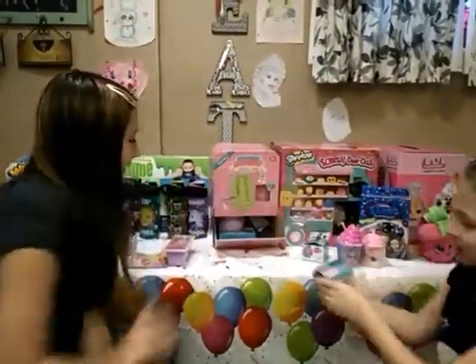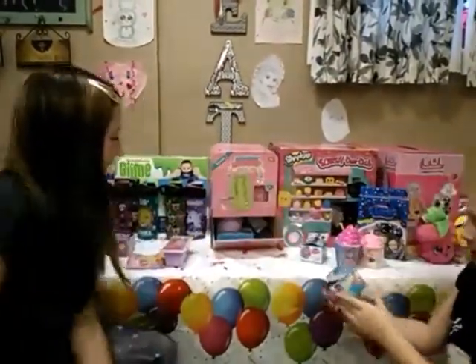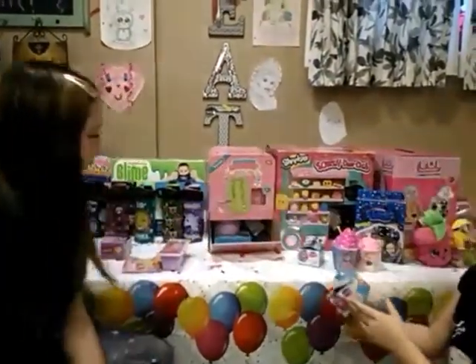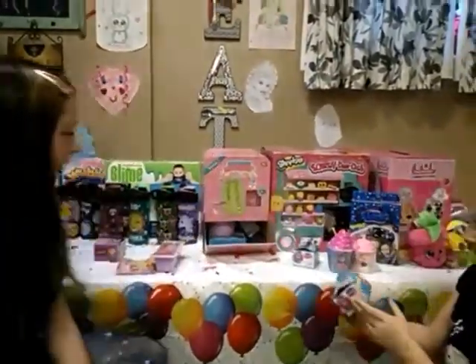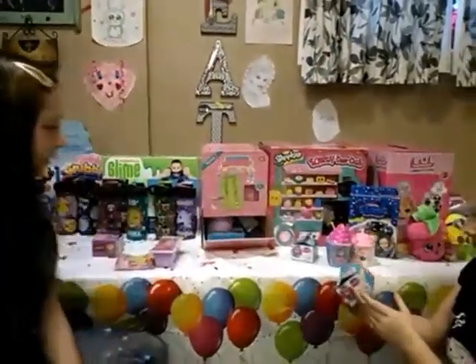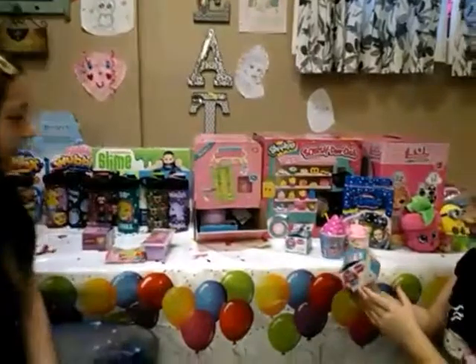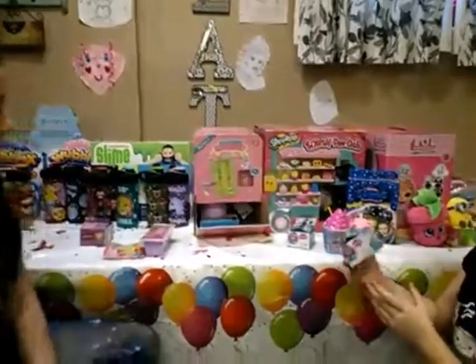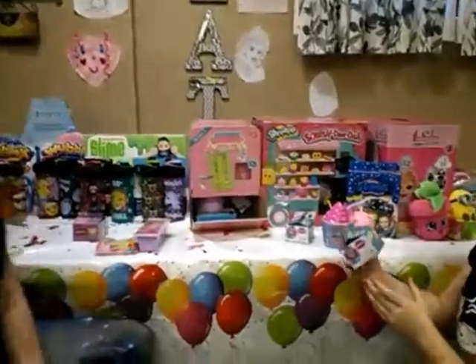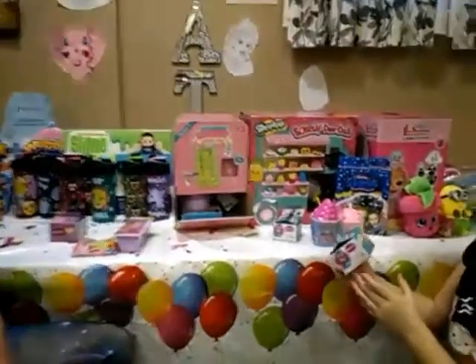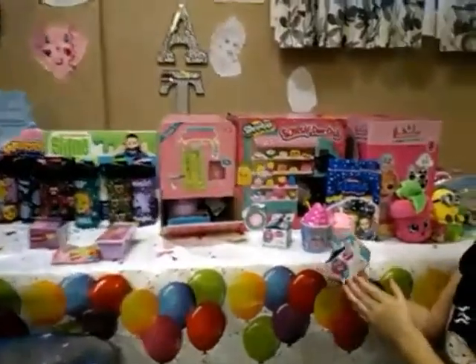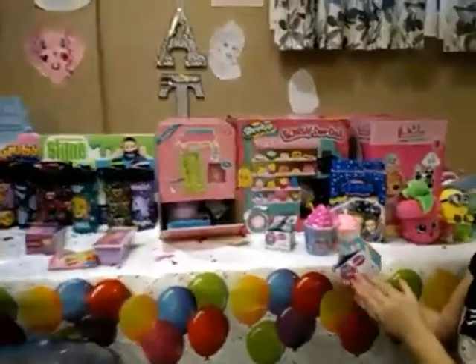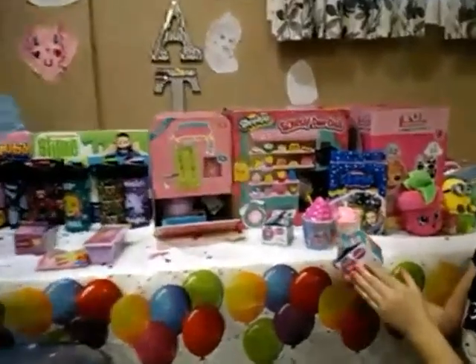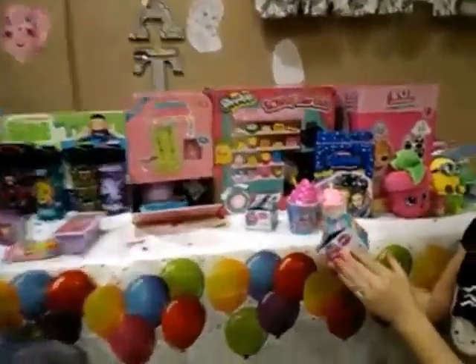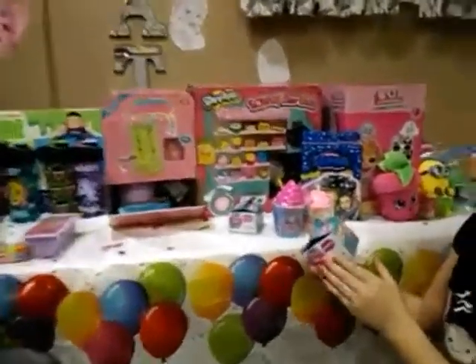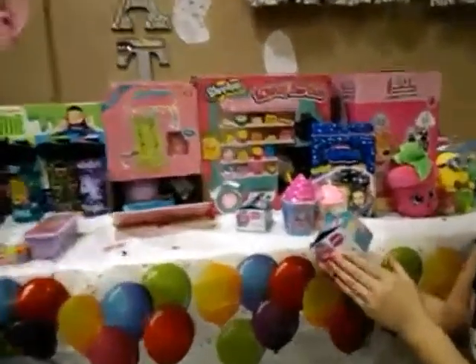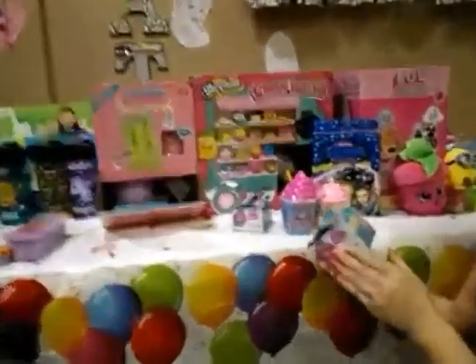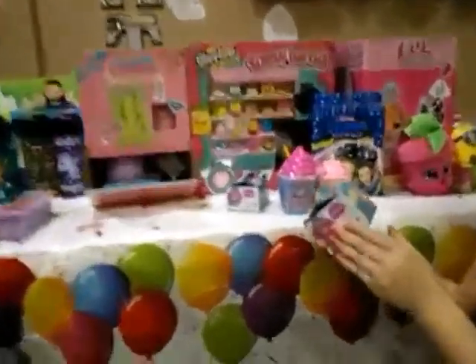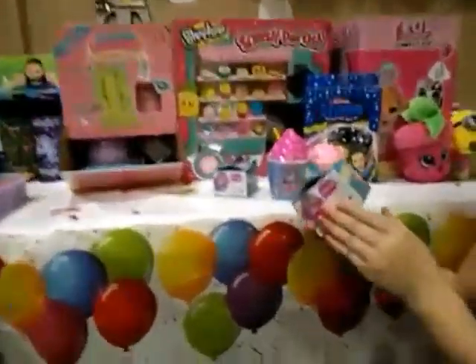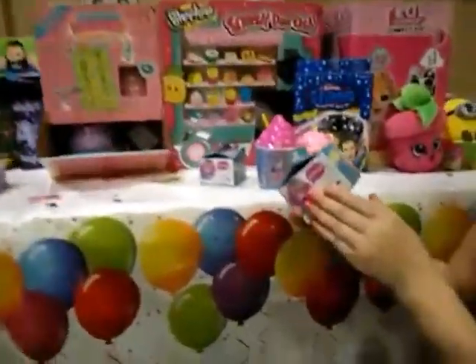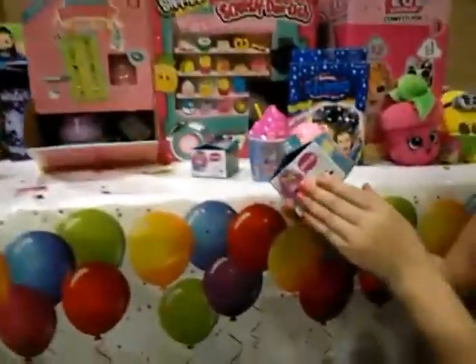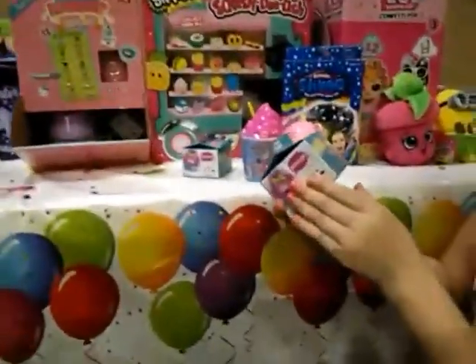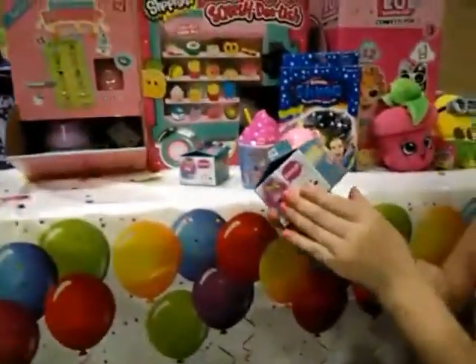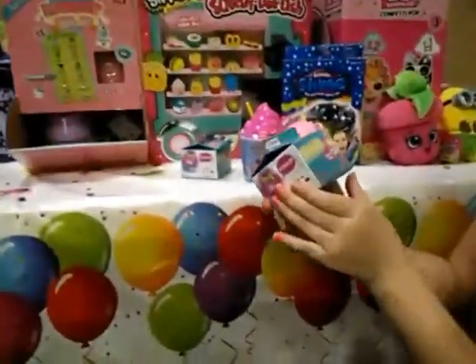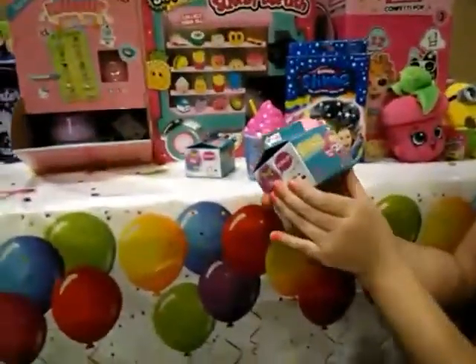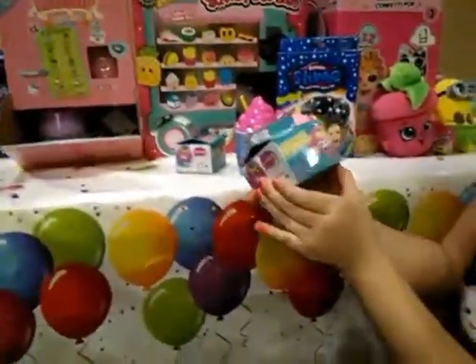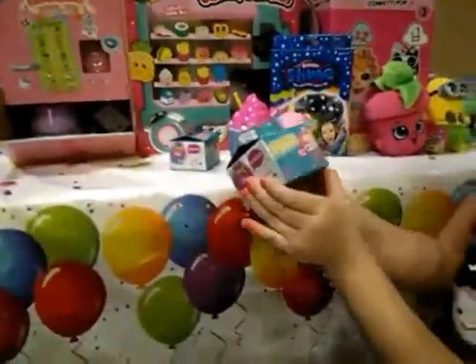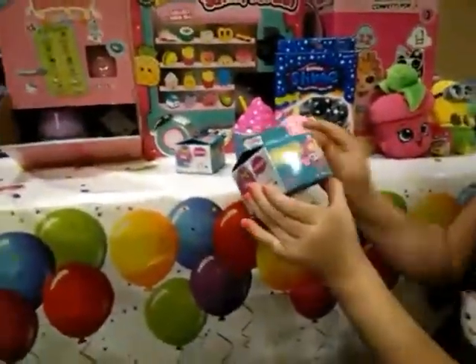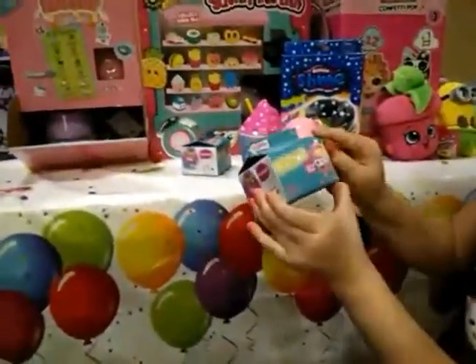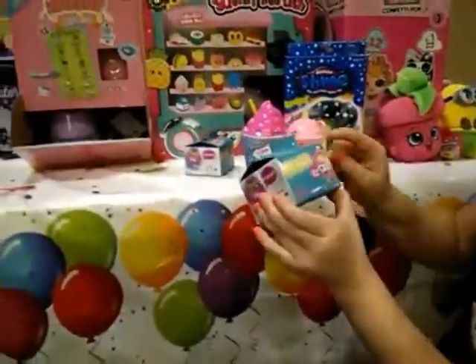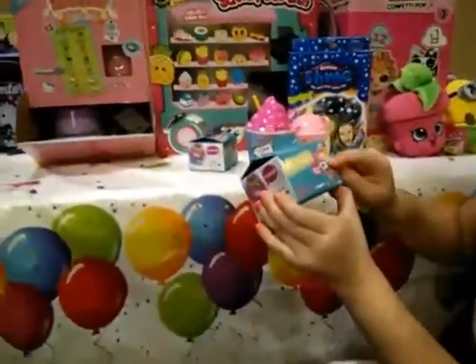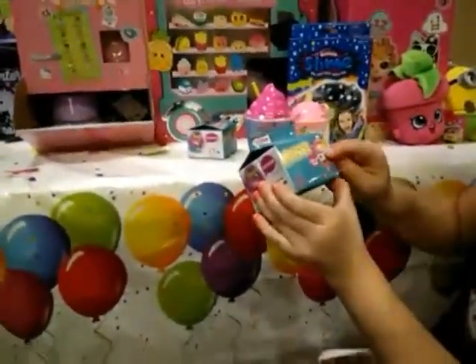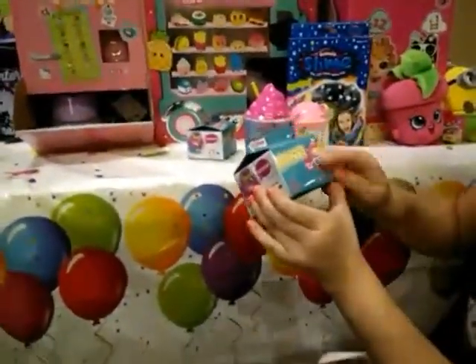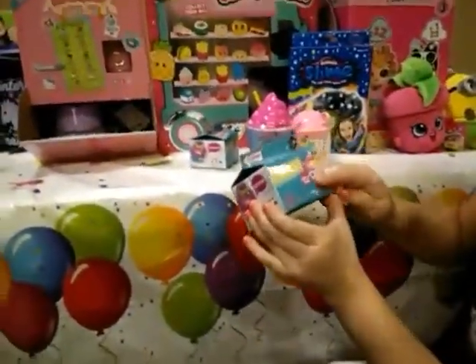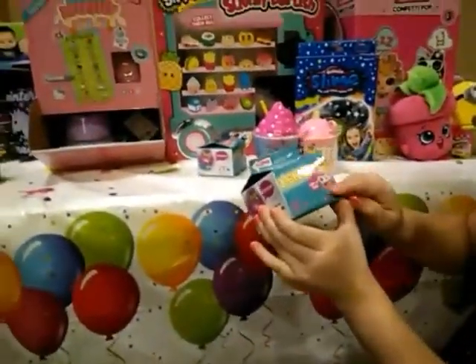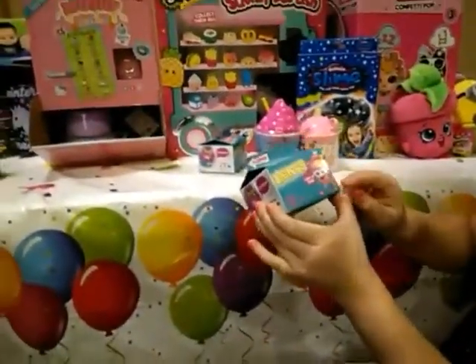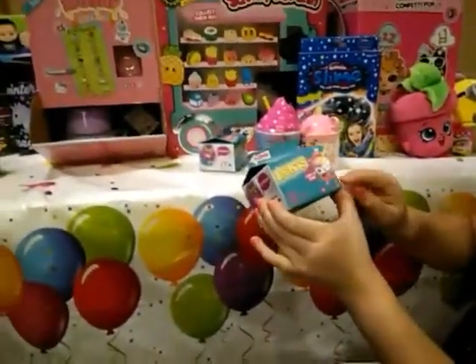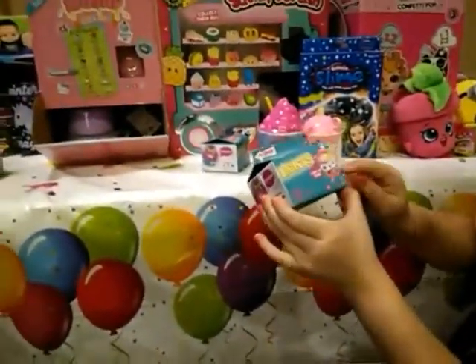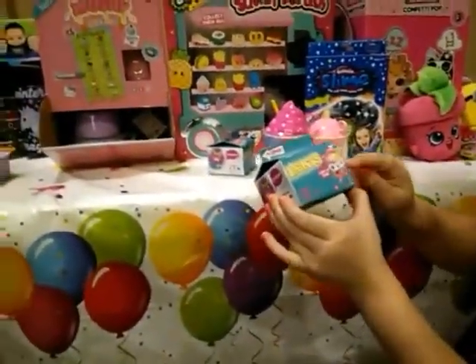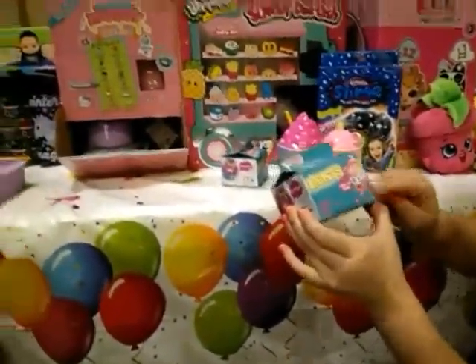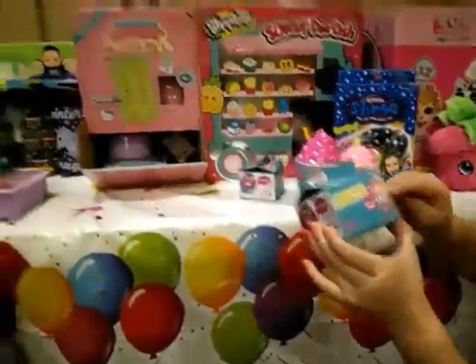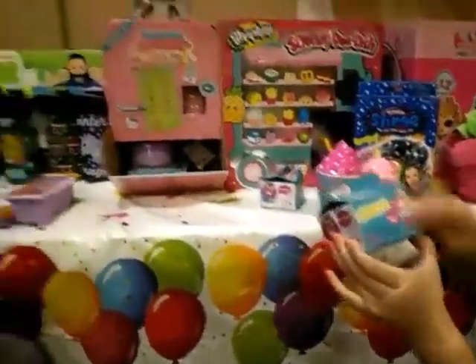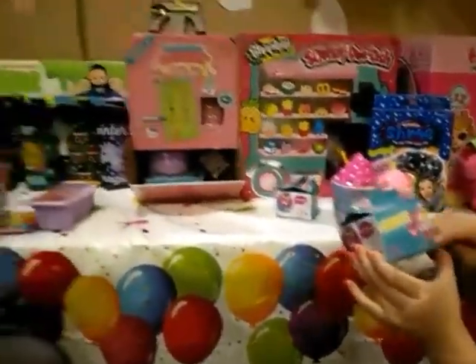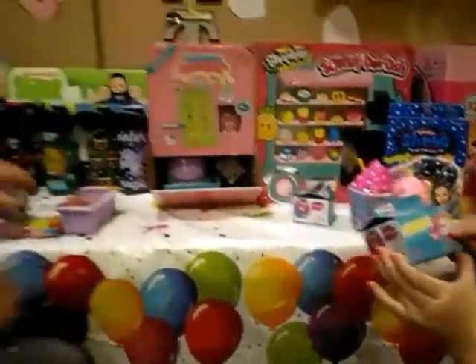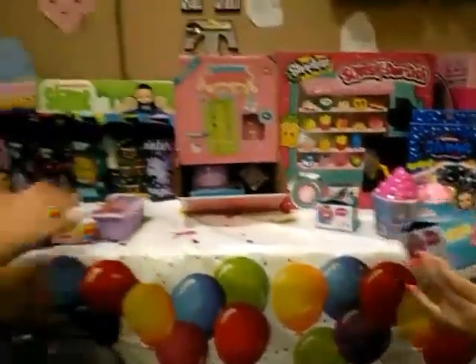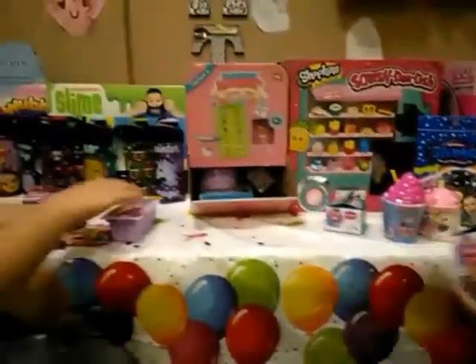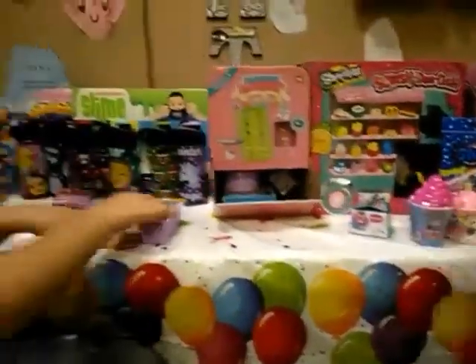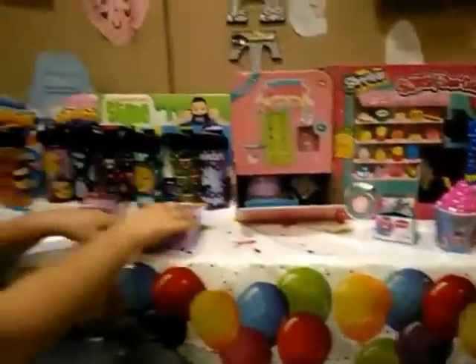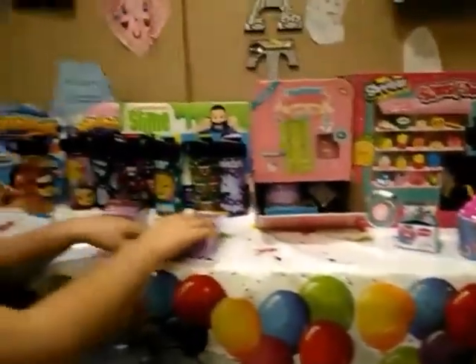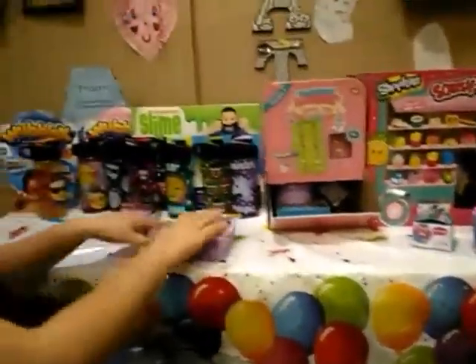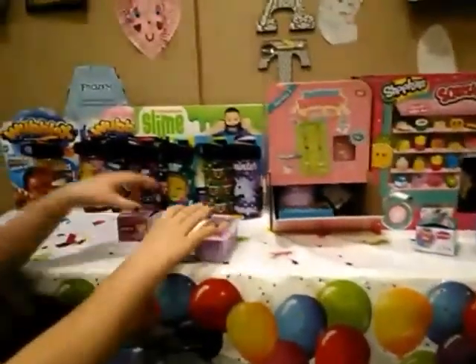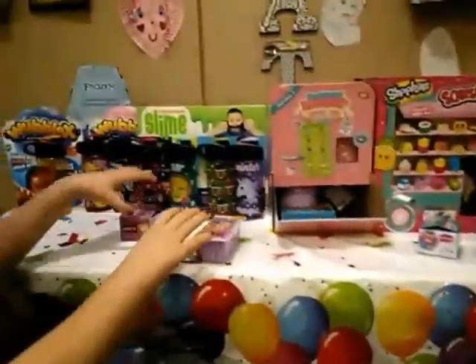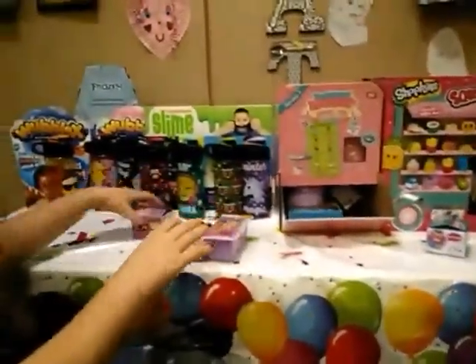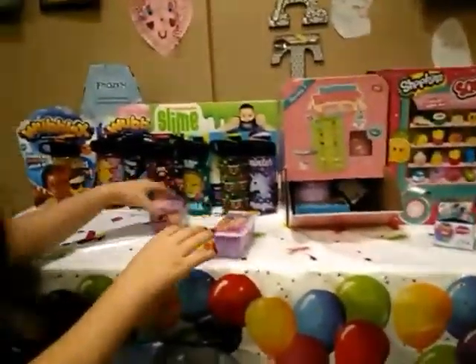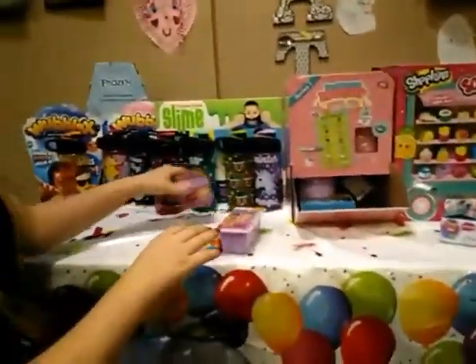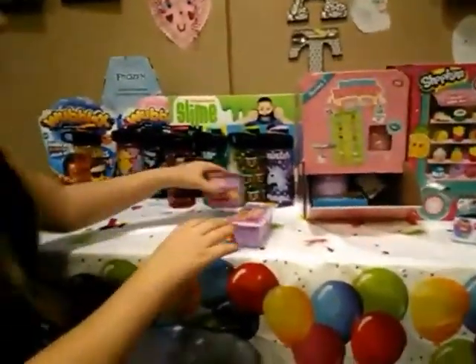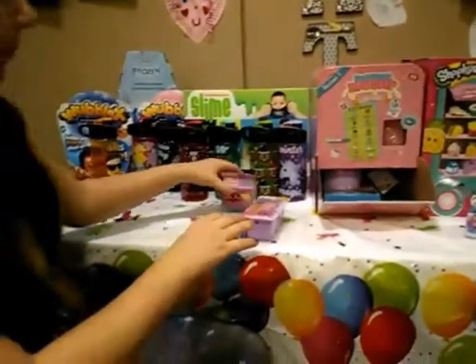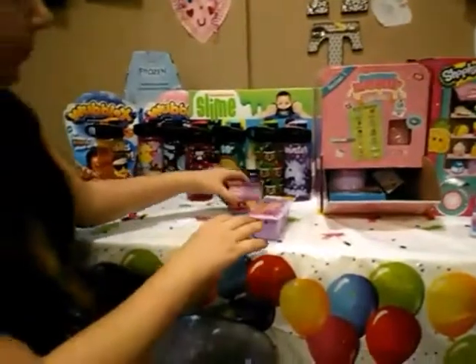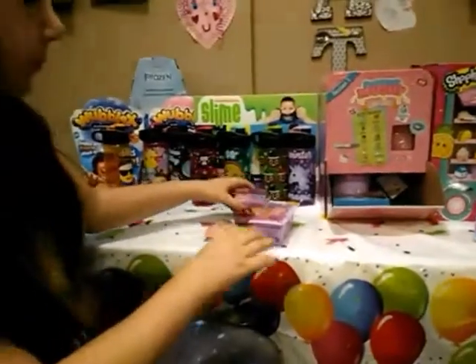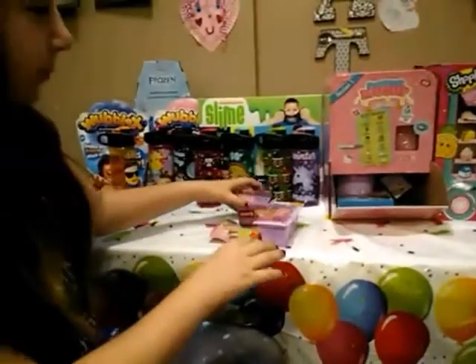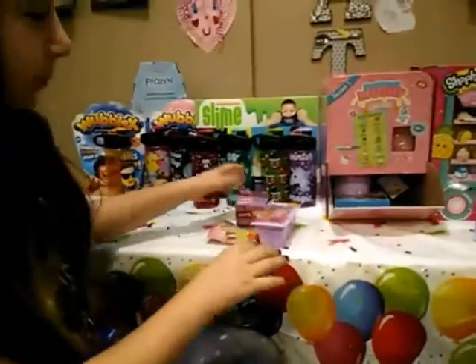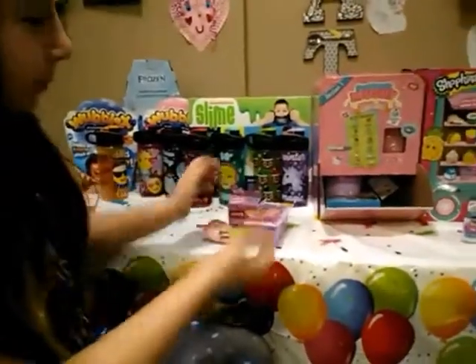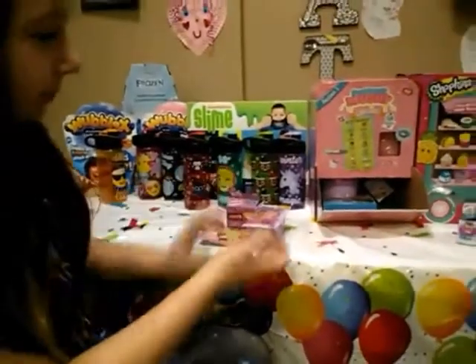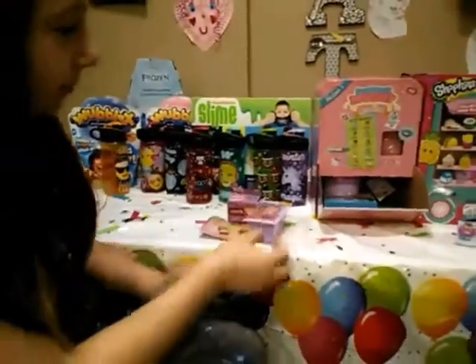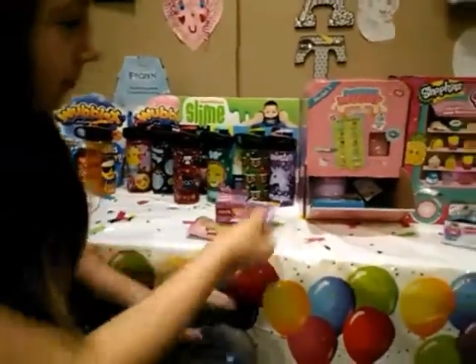Oh cool, we got another light up ring. That looks really cute. I'm so excited.